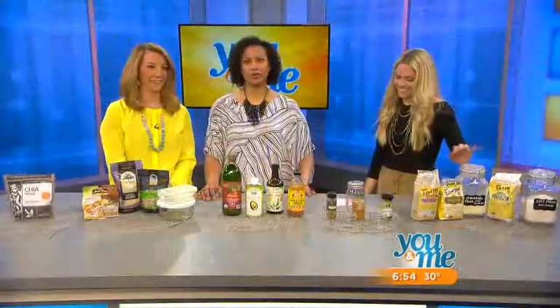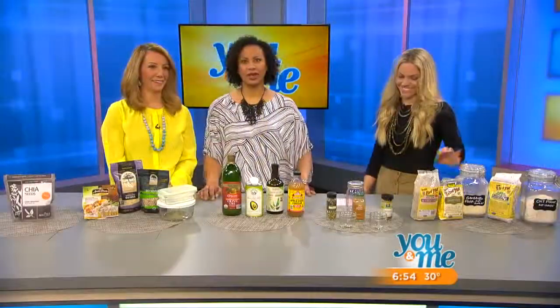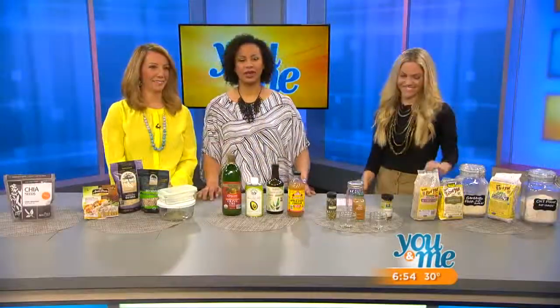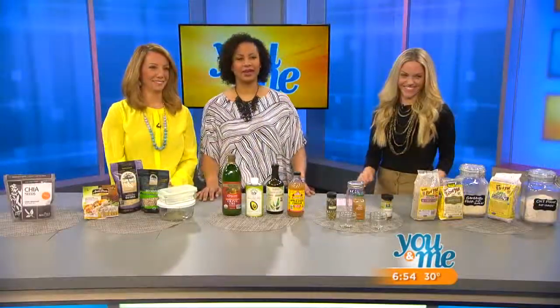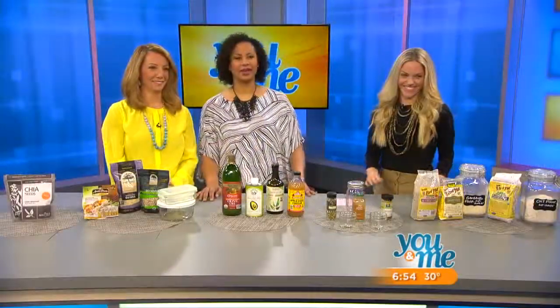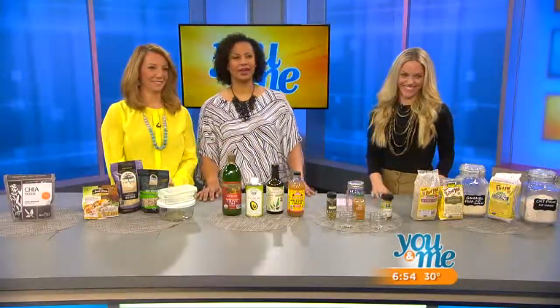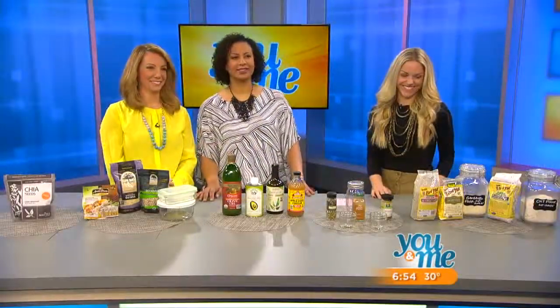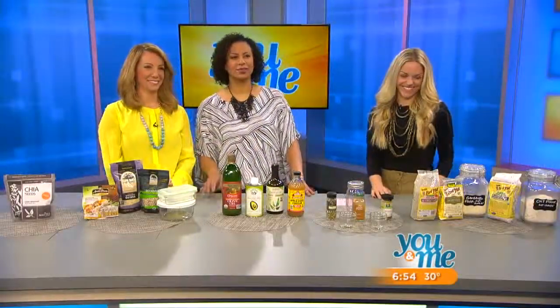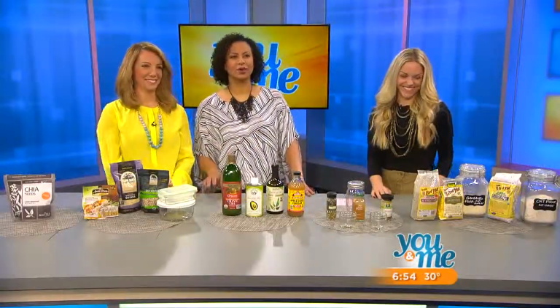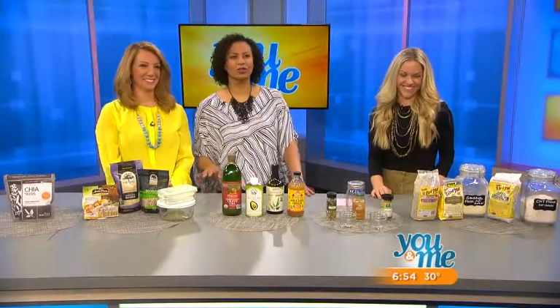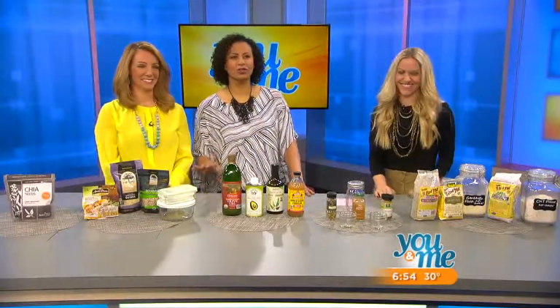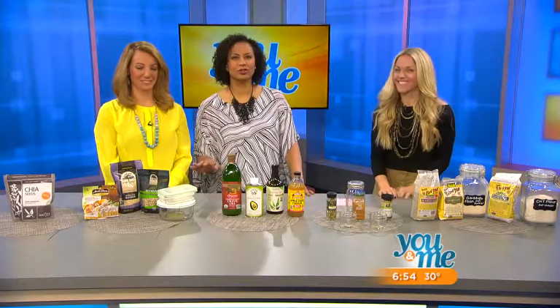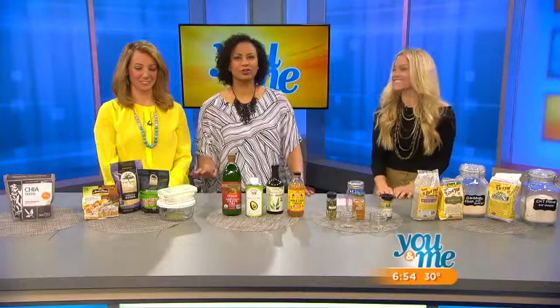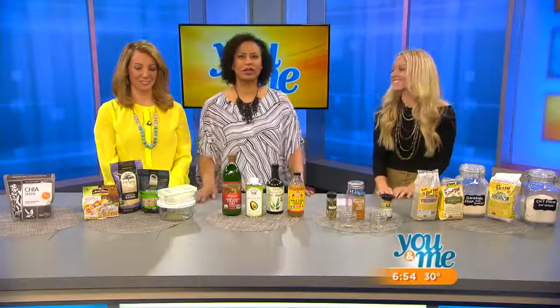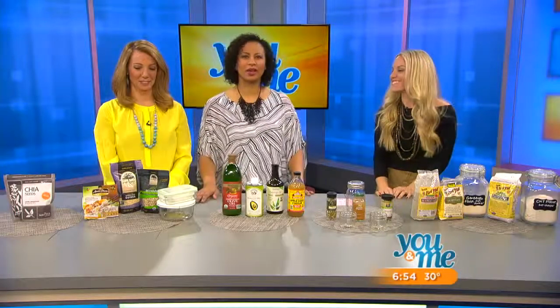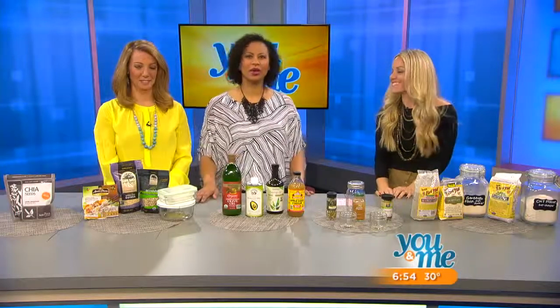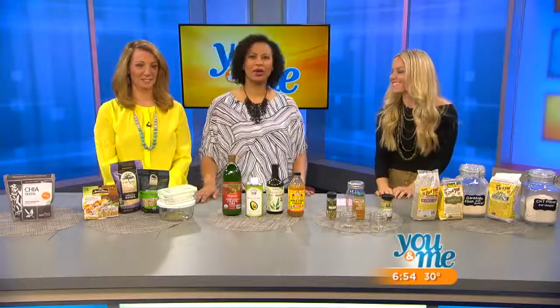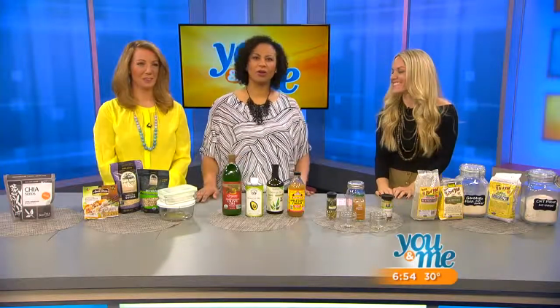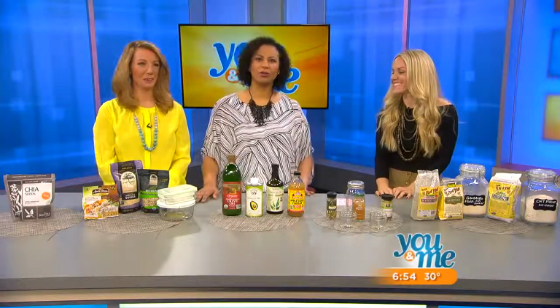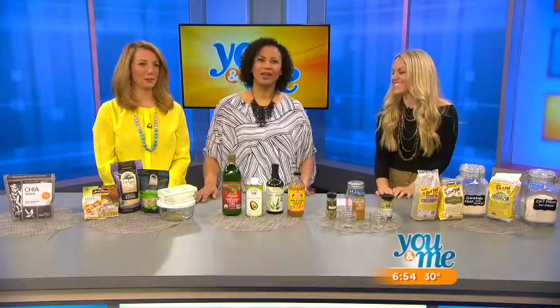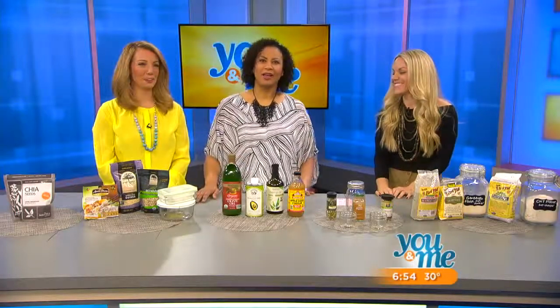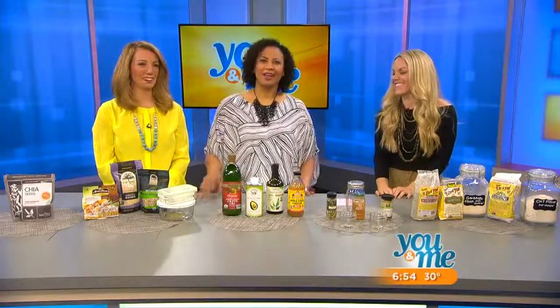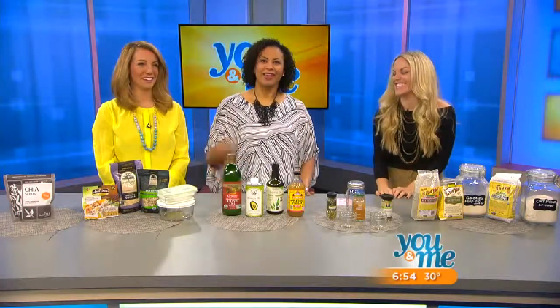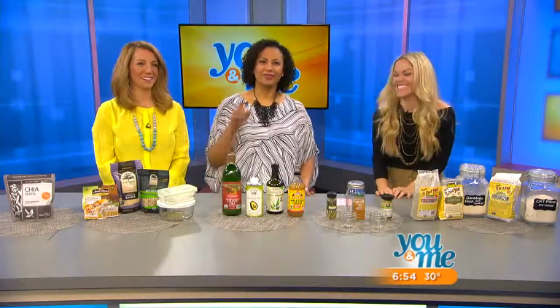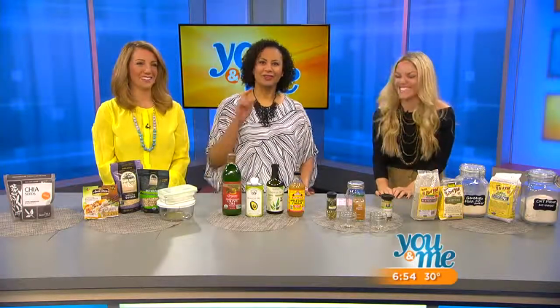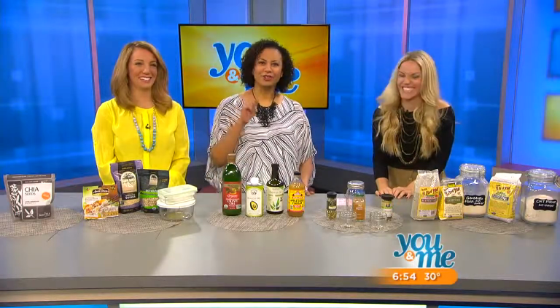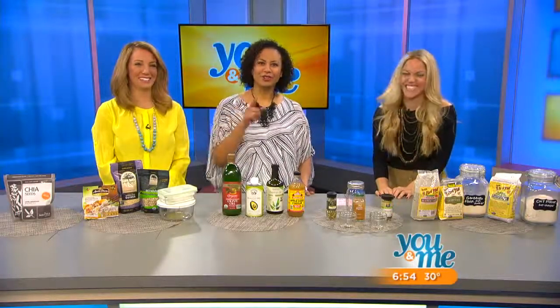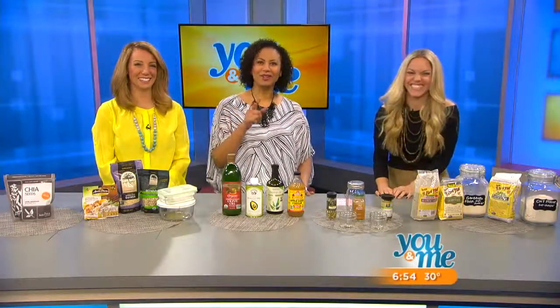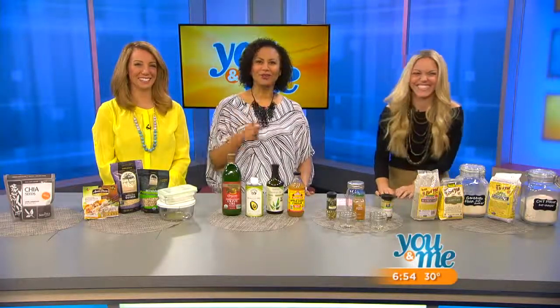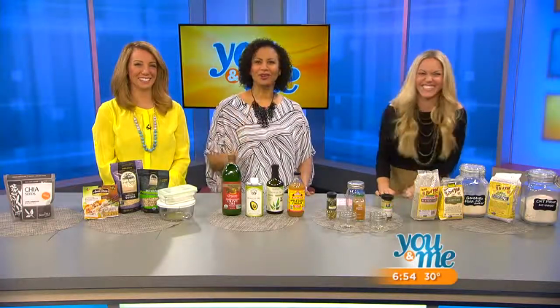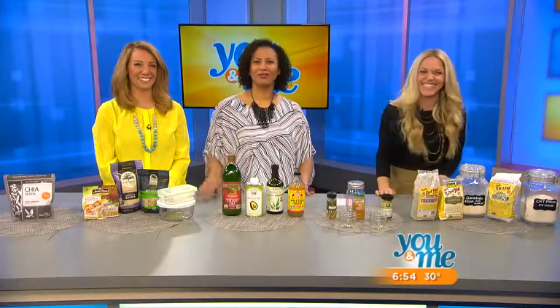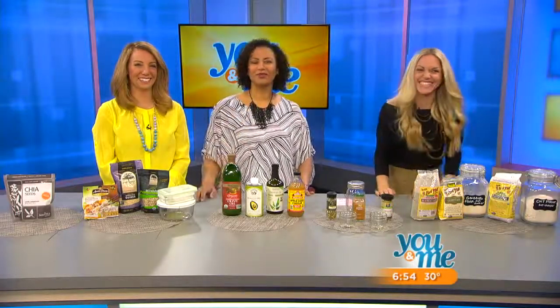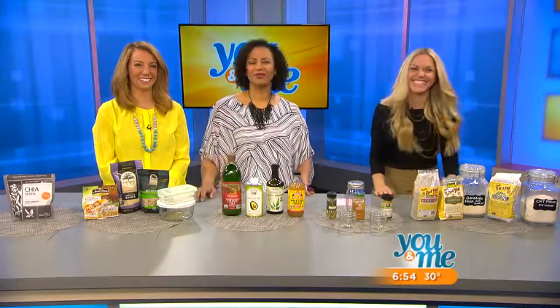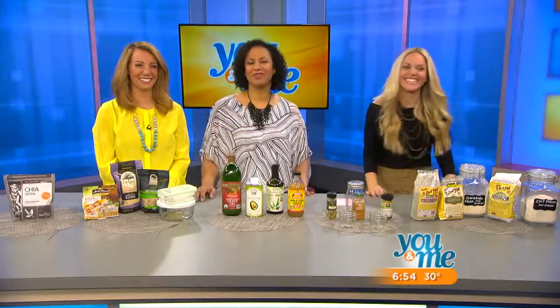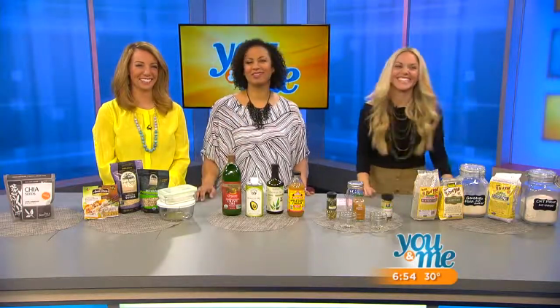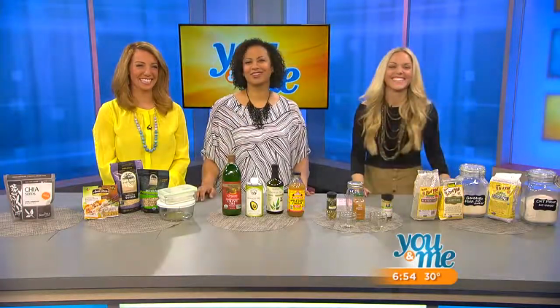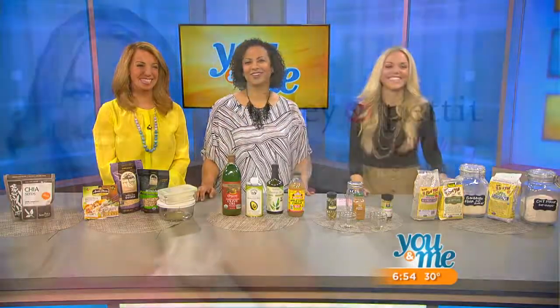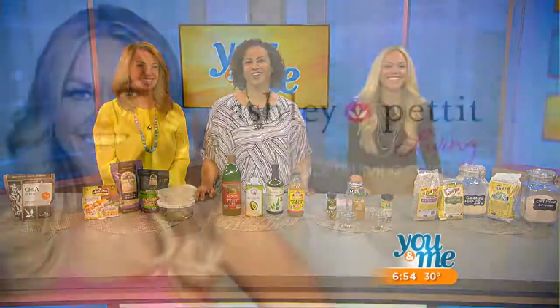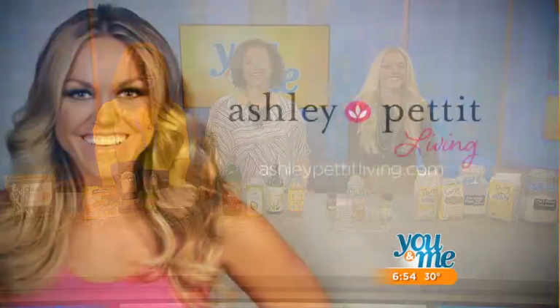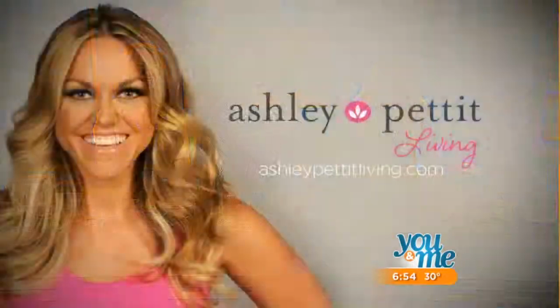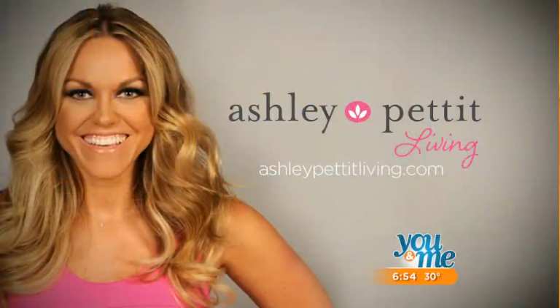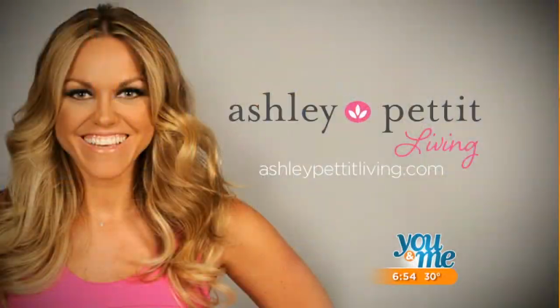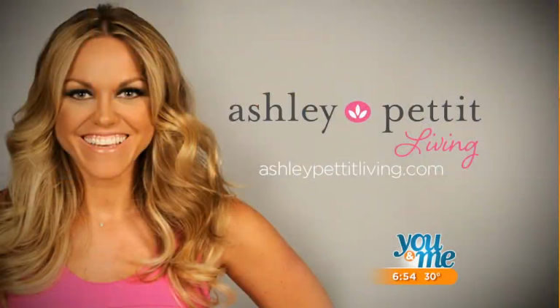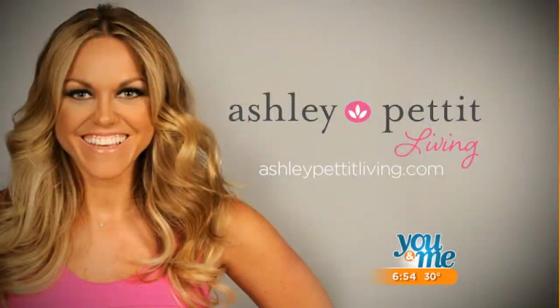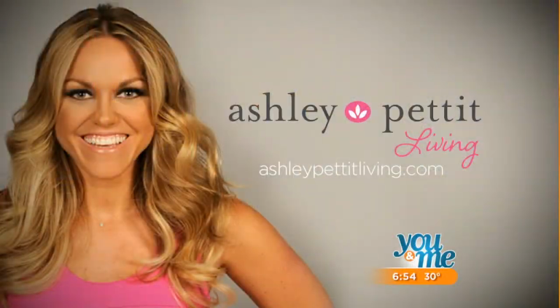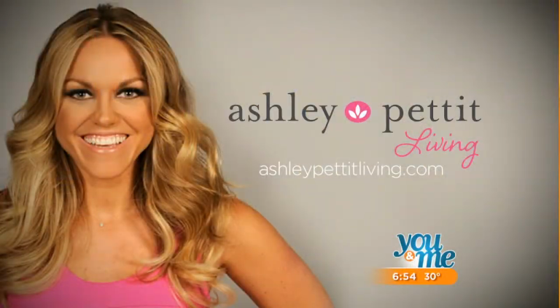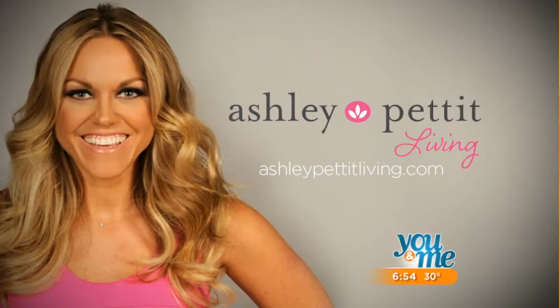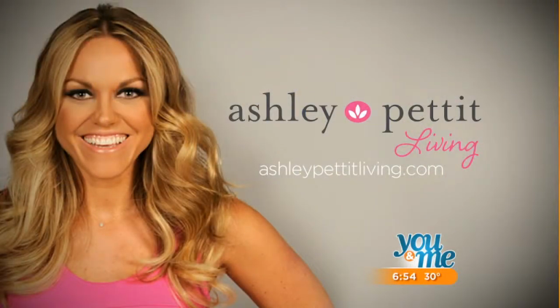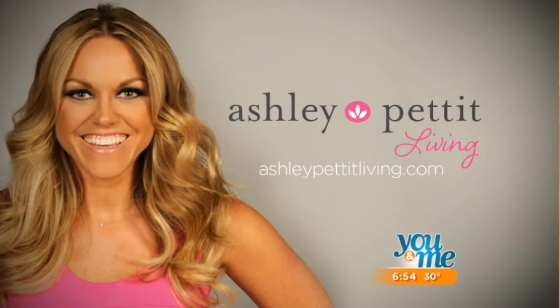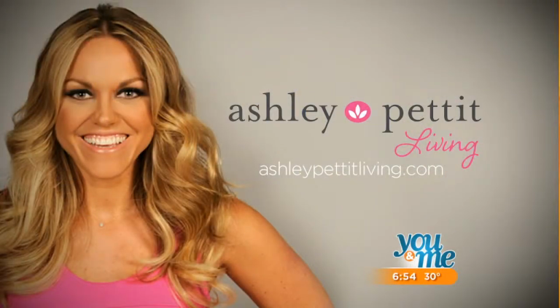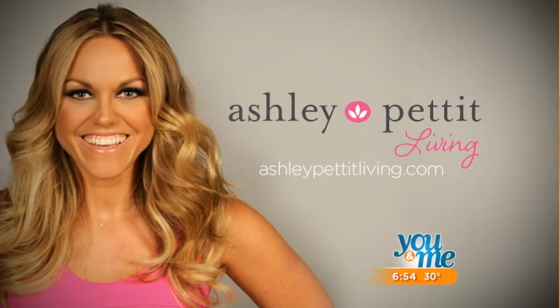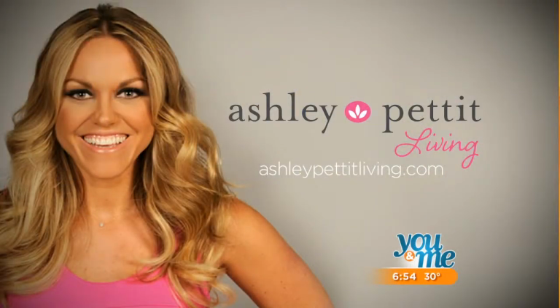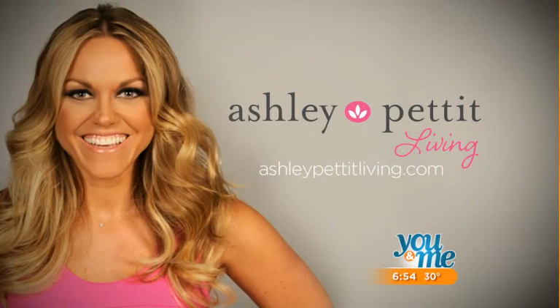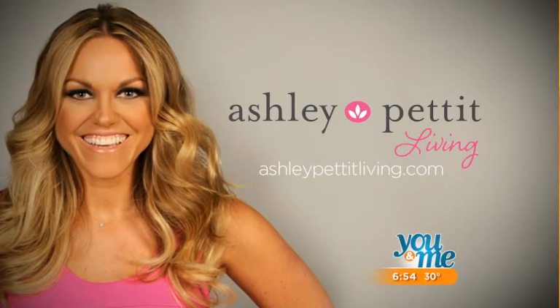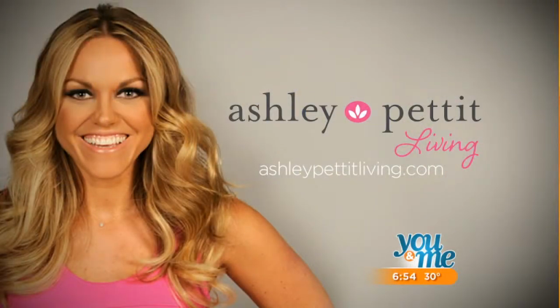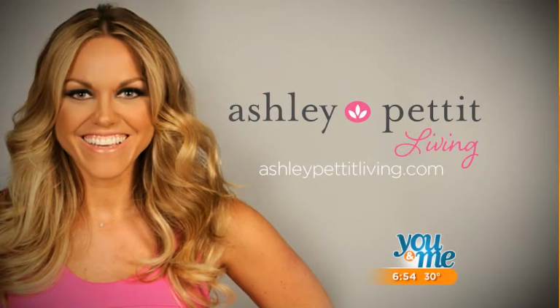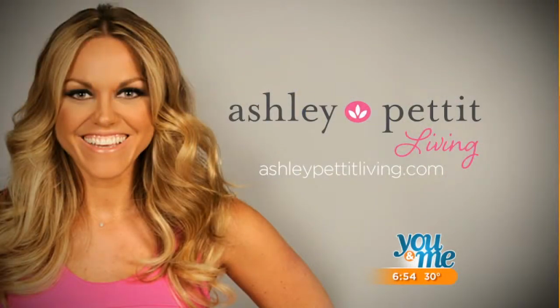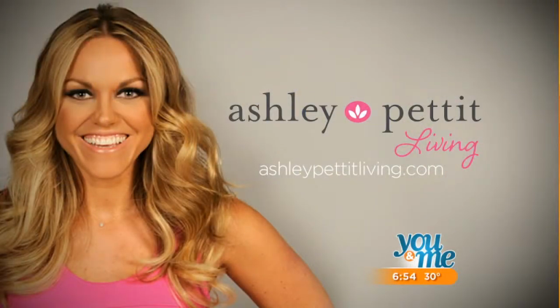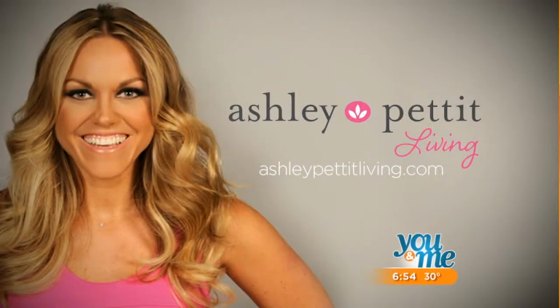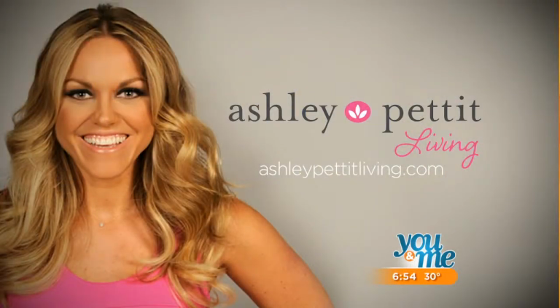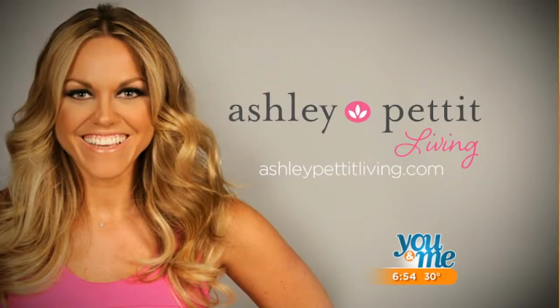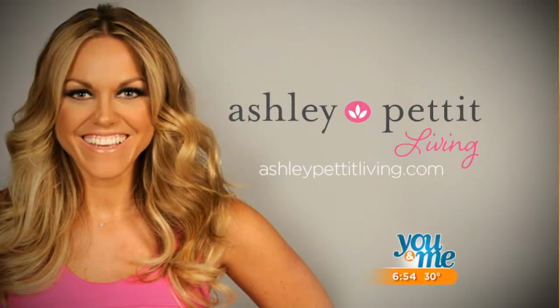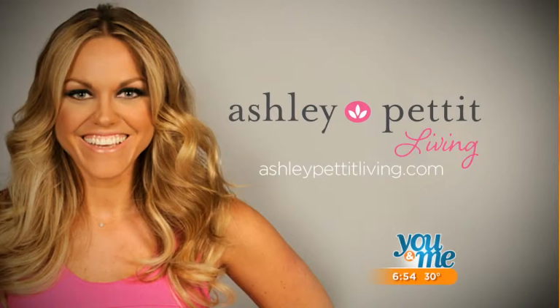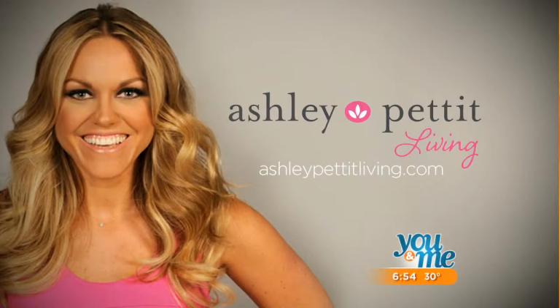I've got some work to do when I go home — so do I! For more information, log on to AshleyPettitLiving.com.